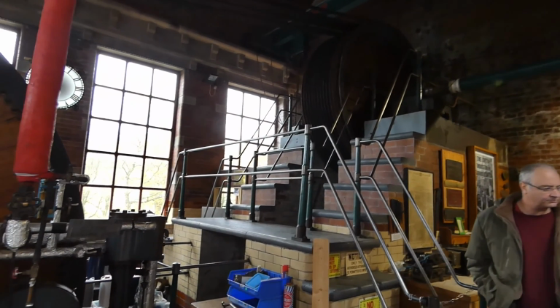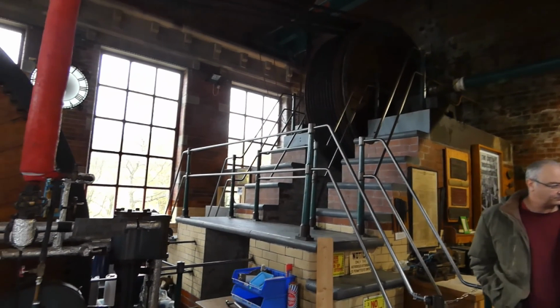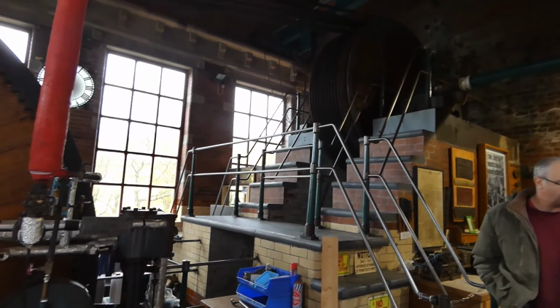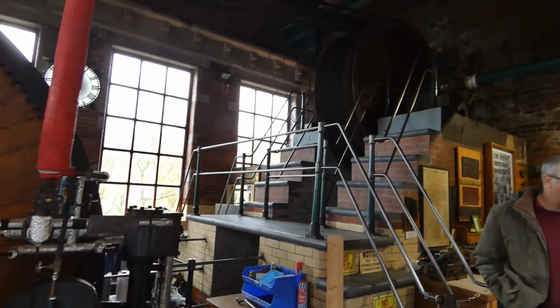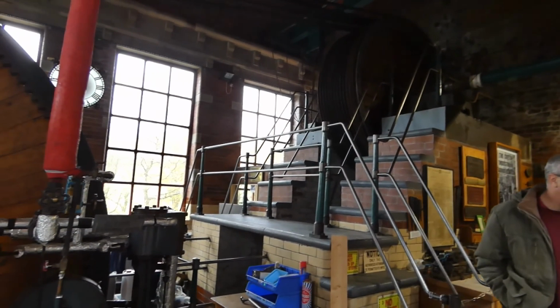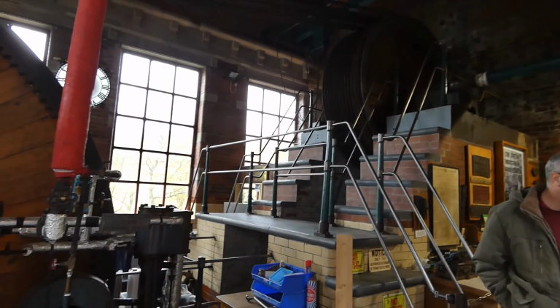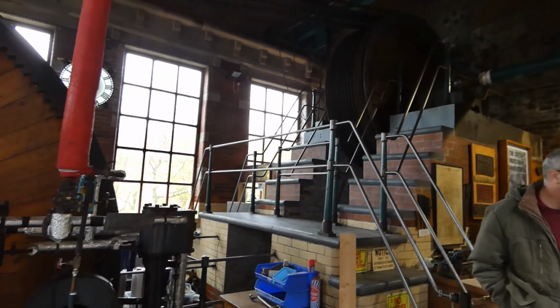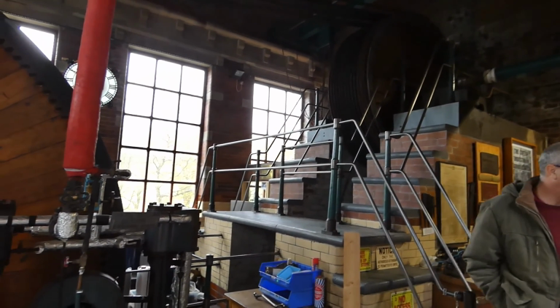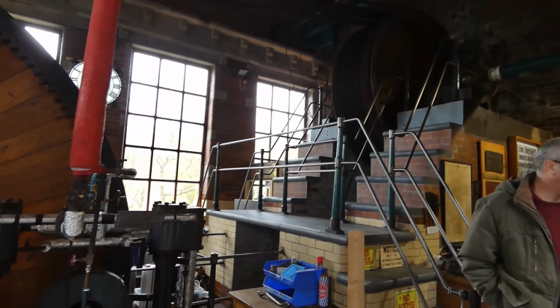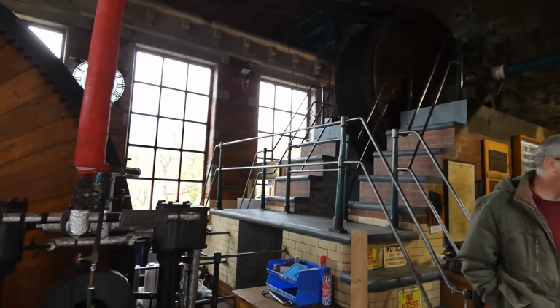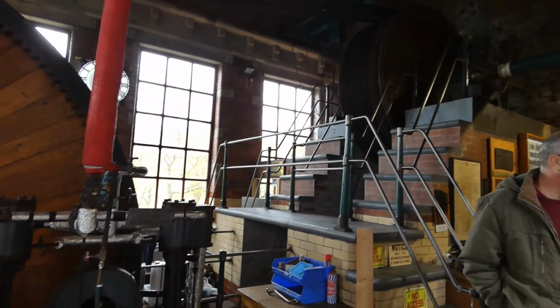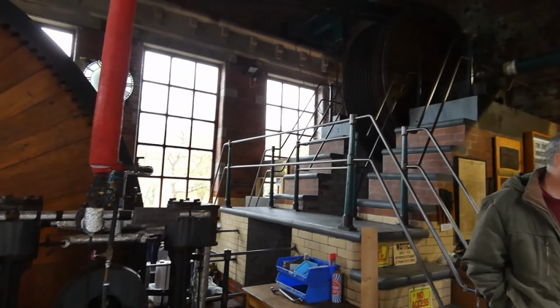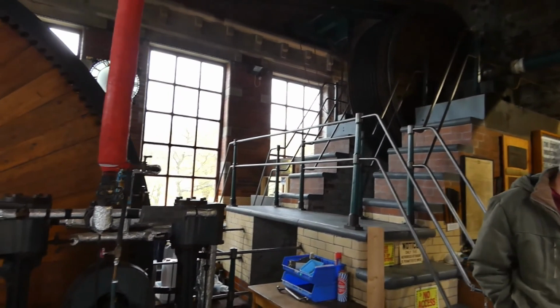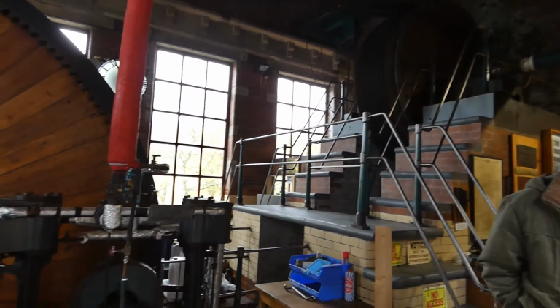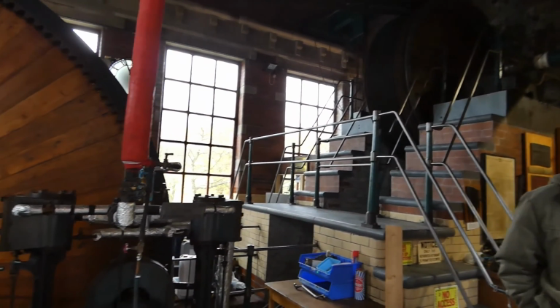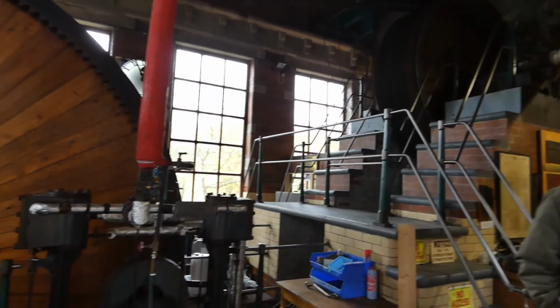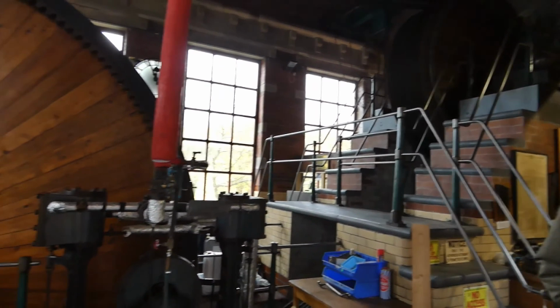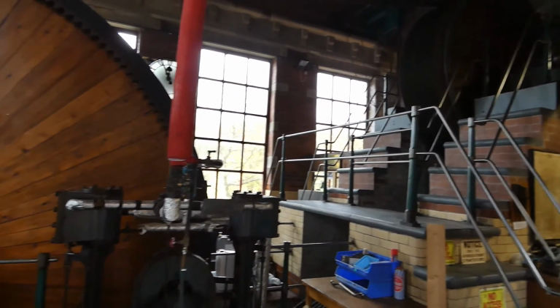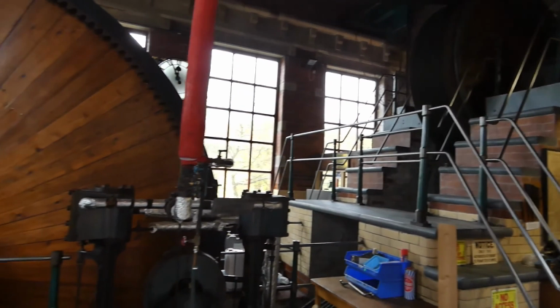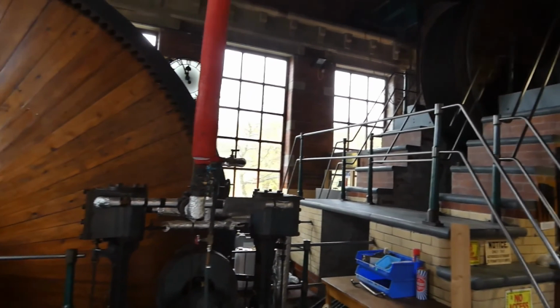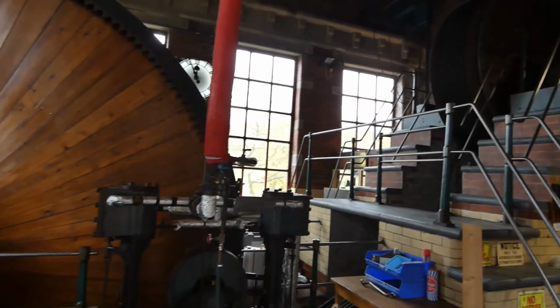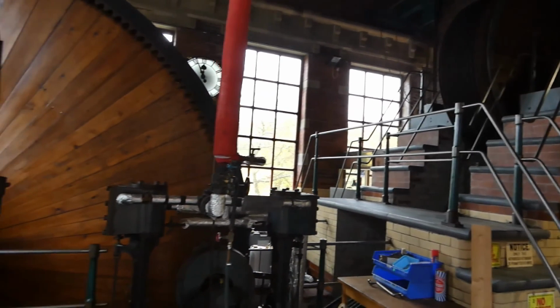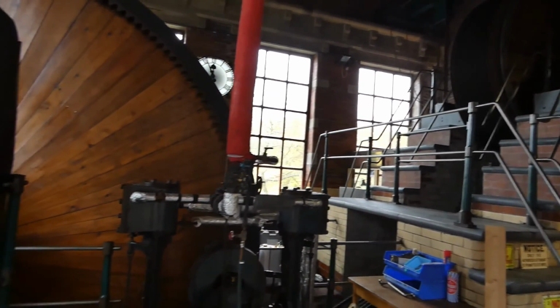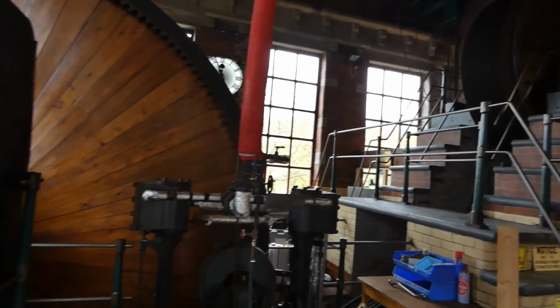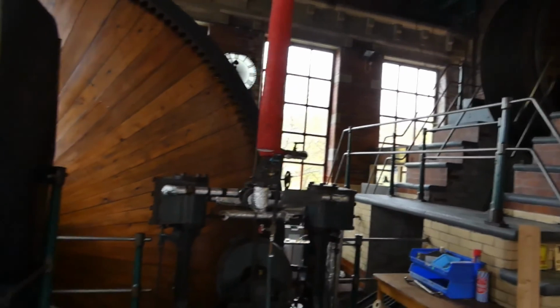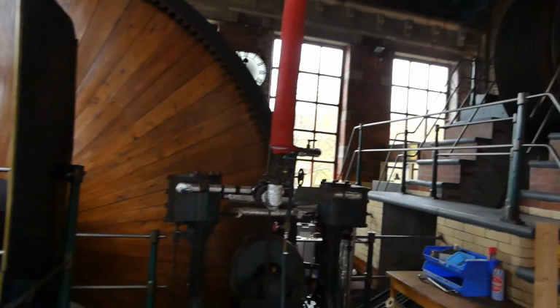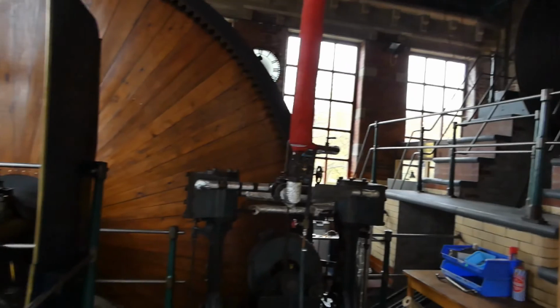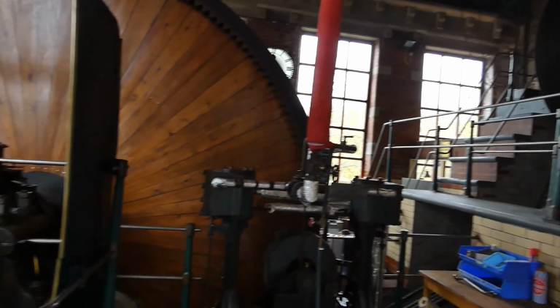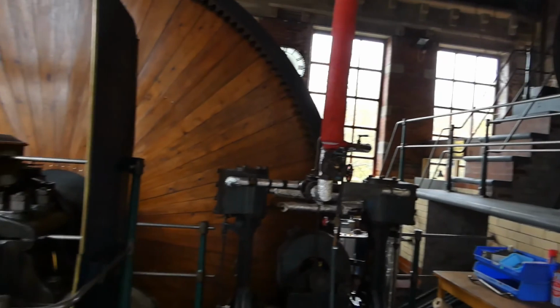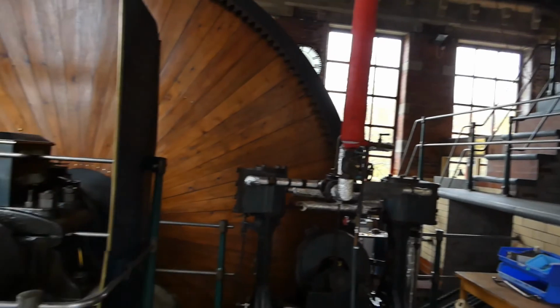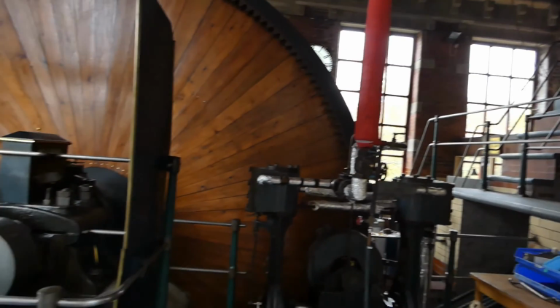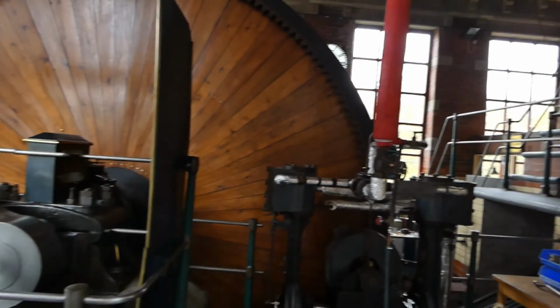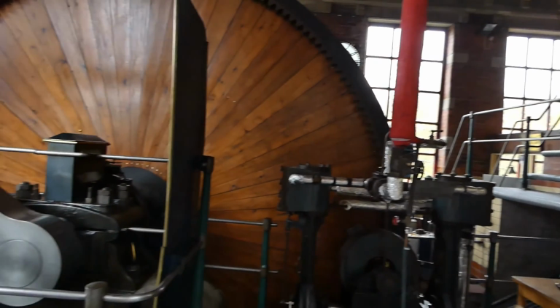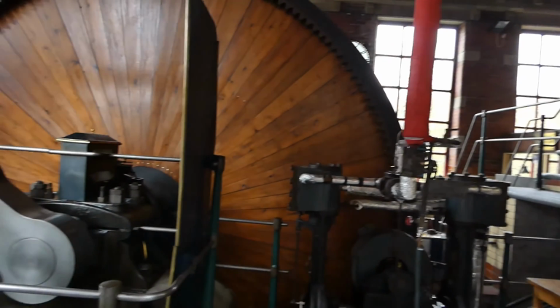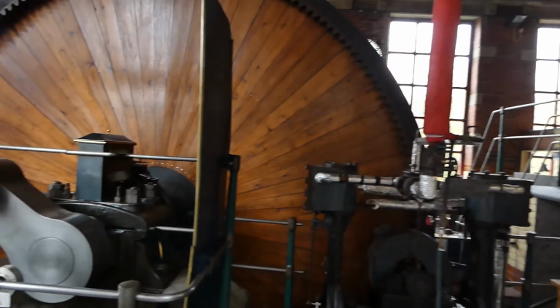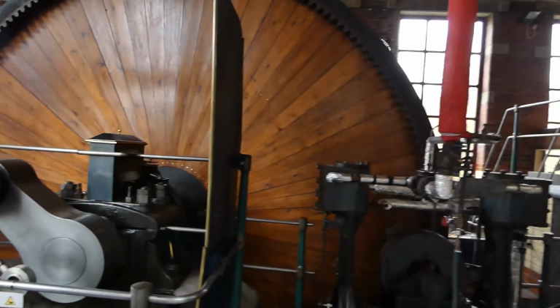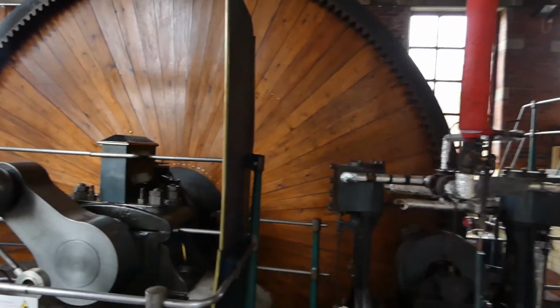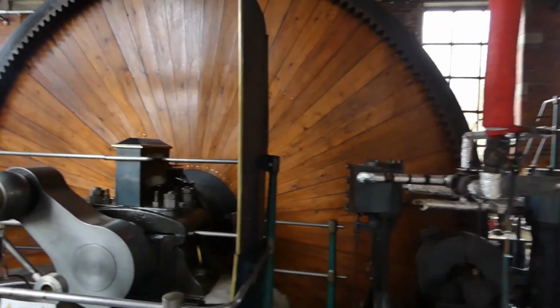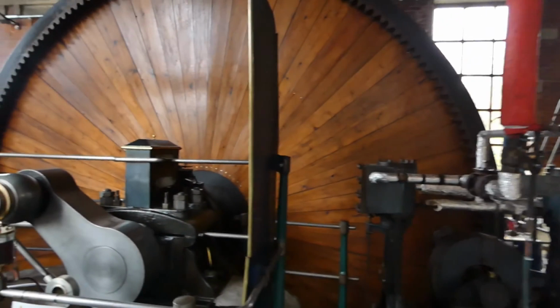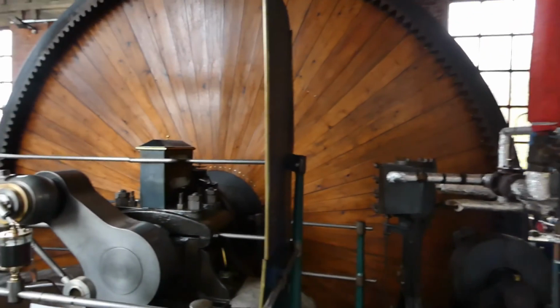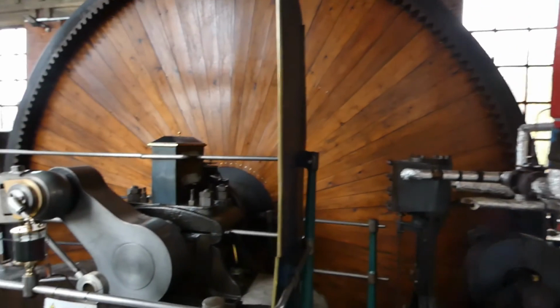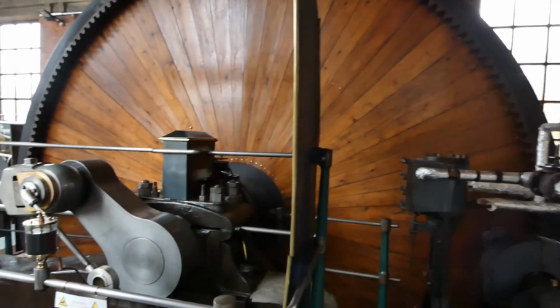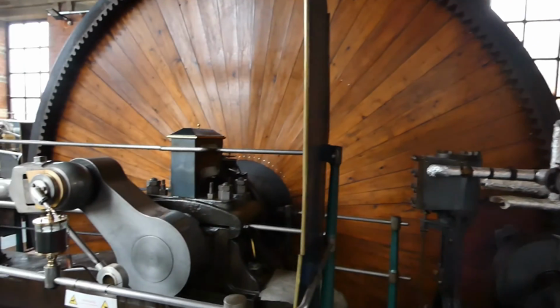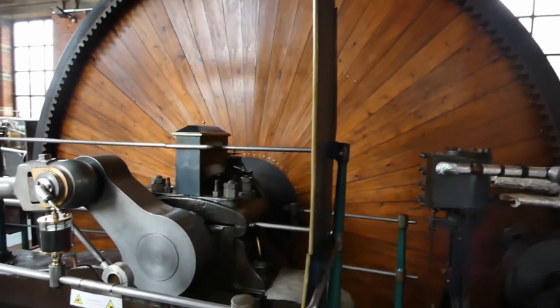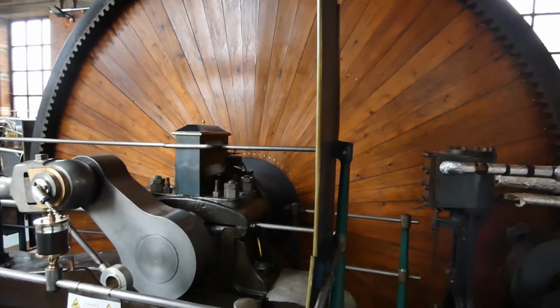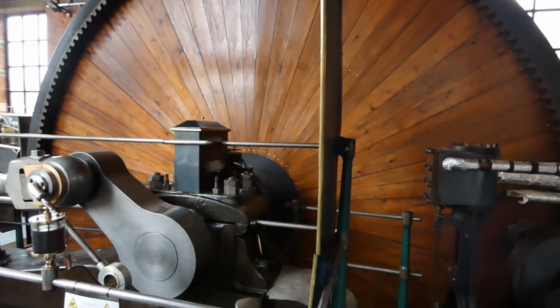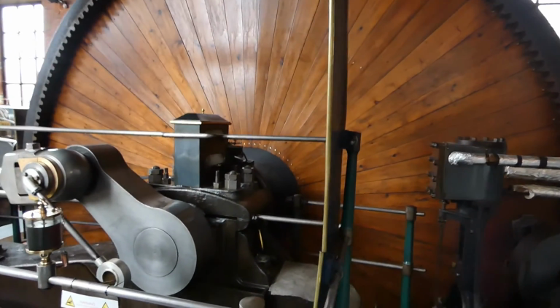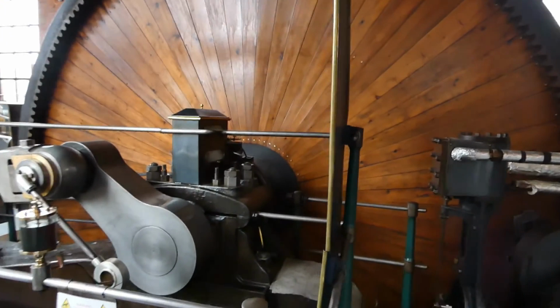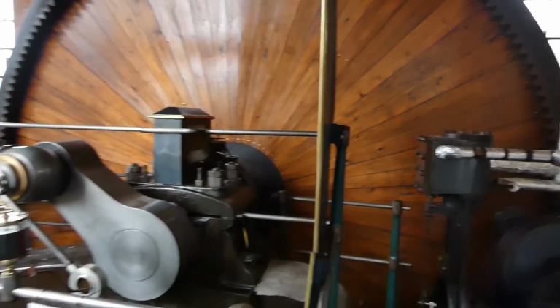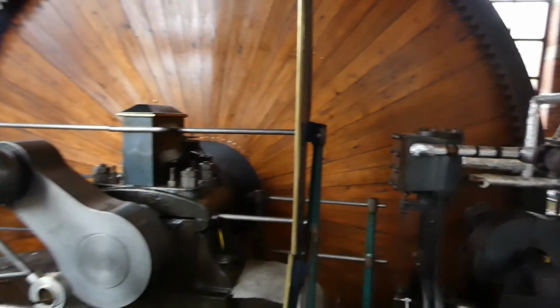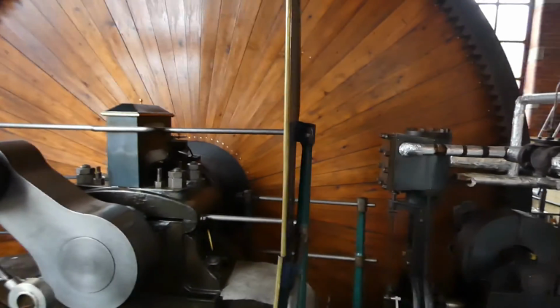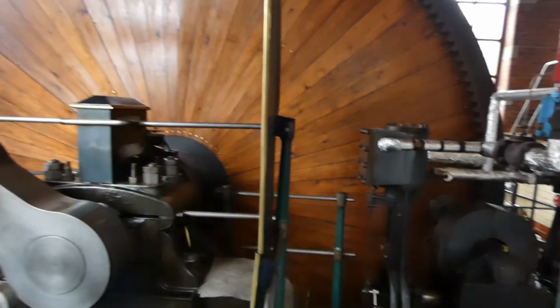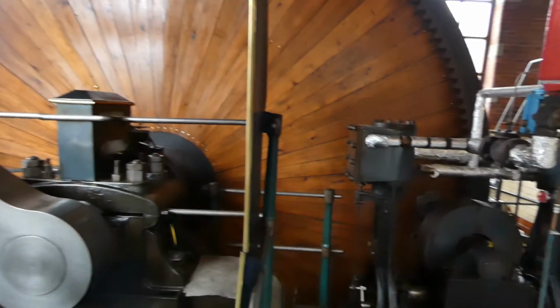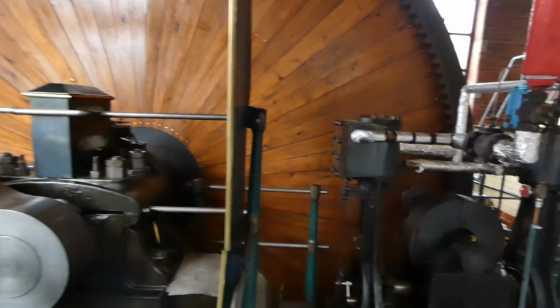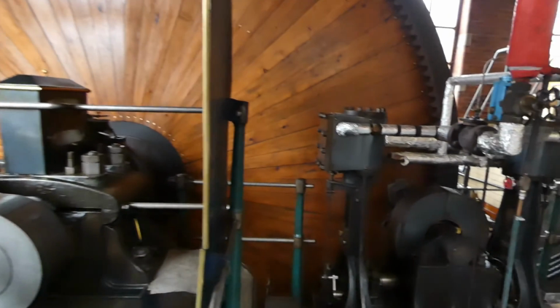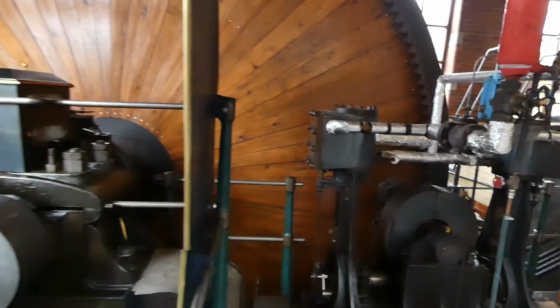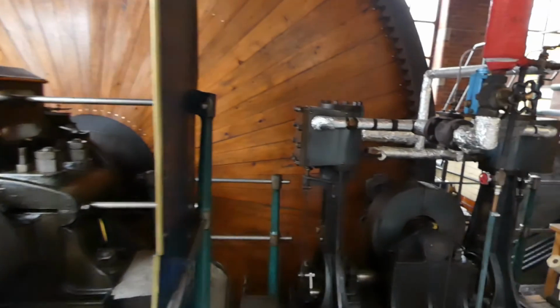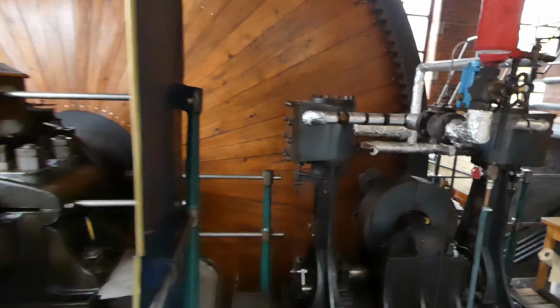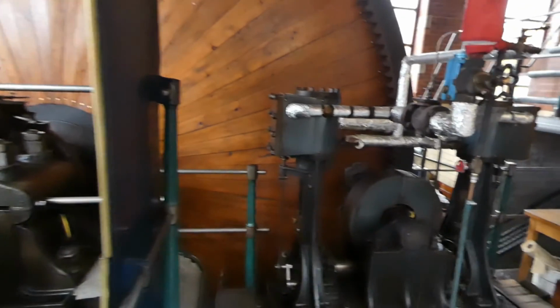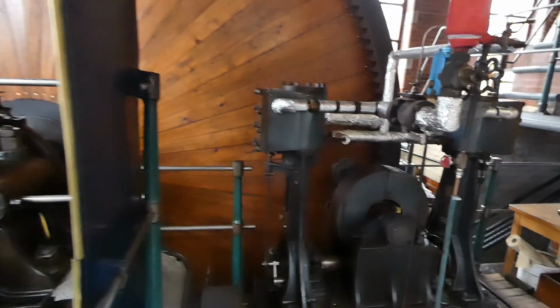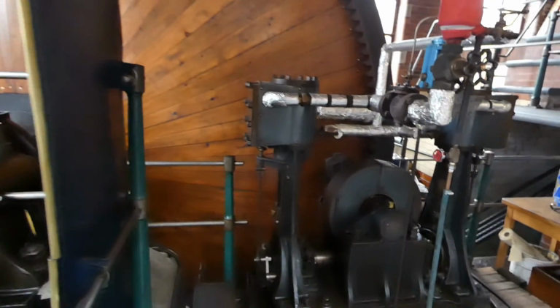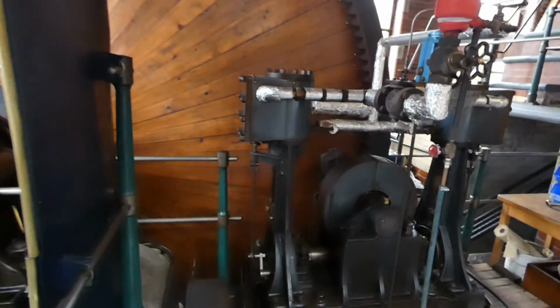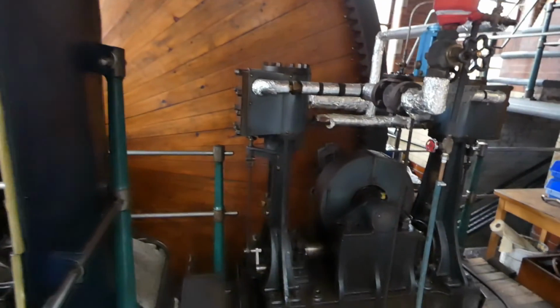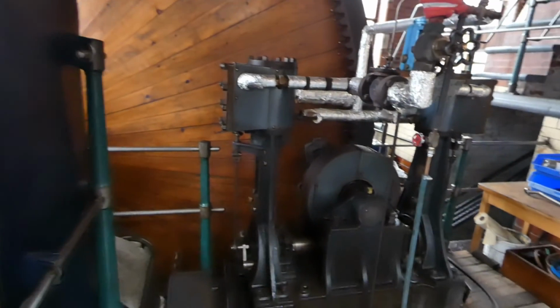Here we are having a look at the engine at Bancroft. This is a cross compound, 500 indicated horsepower cross compound.